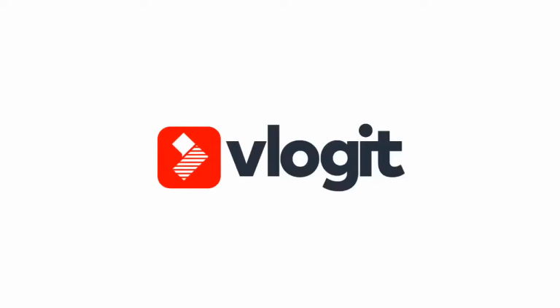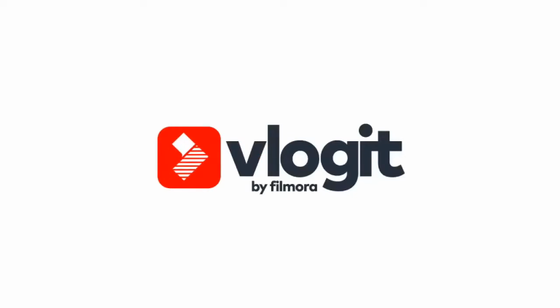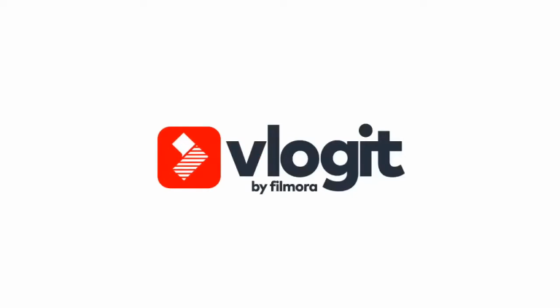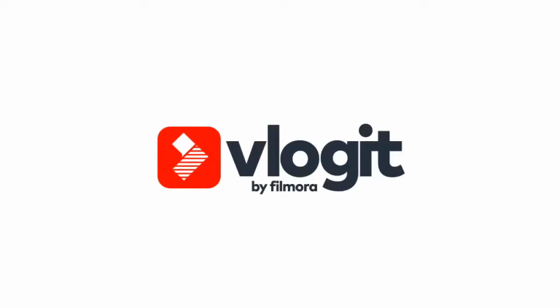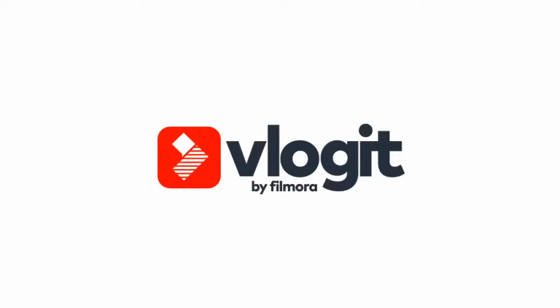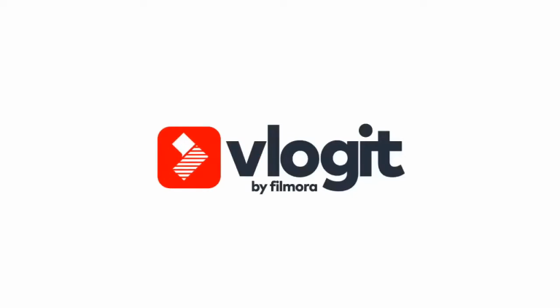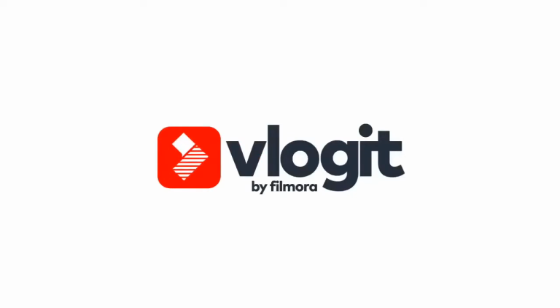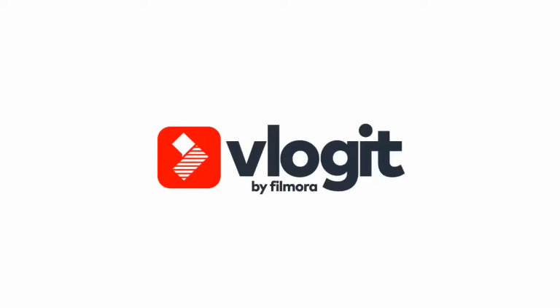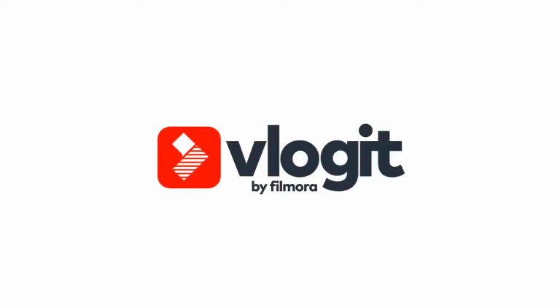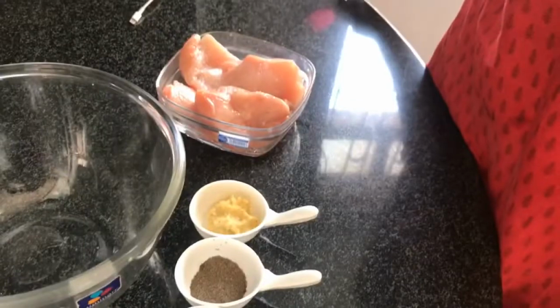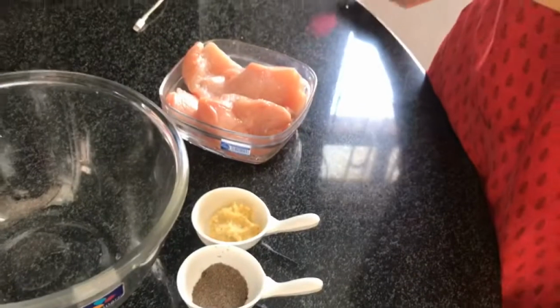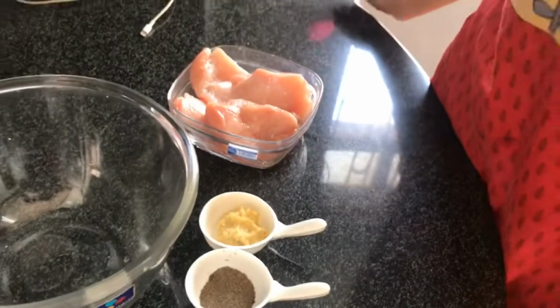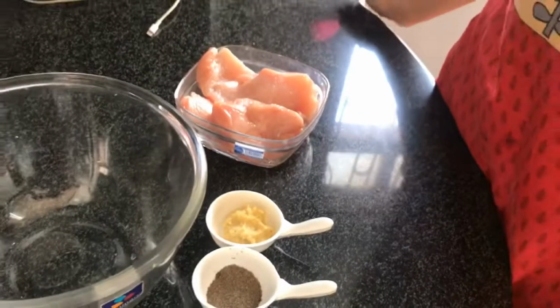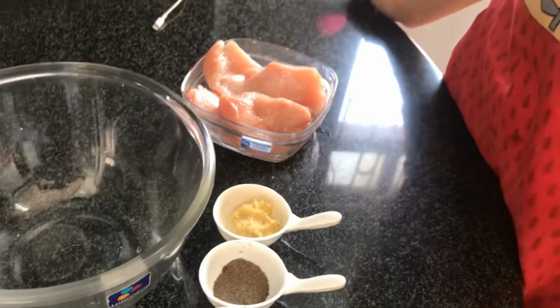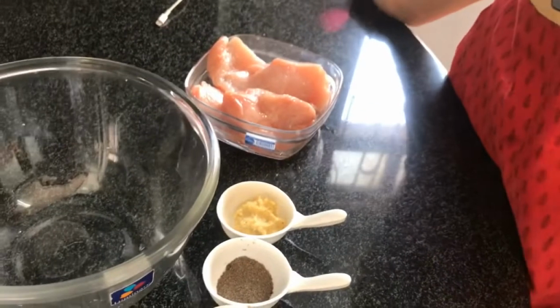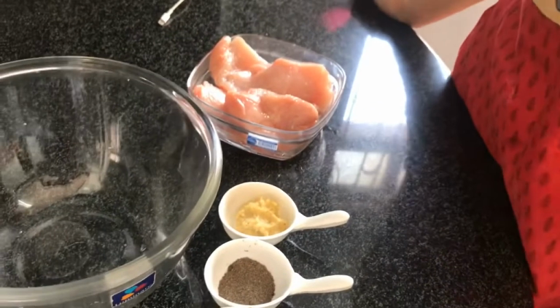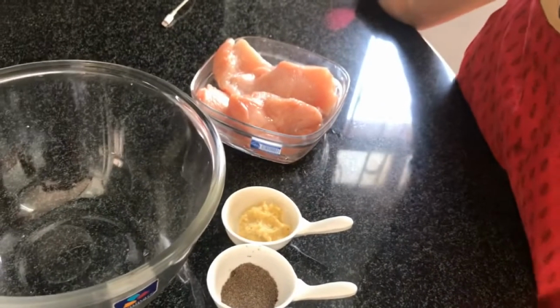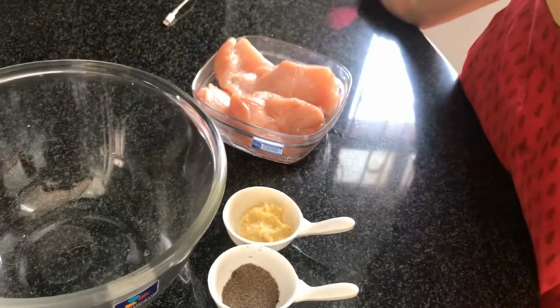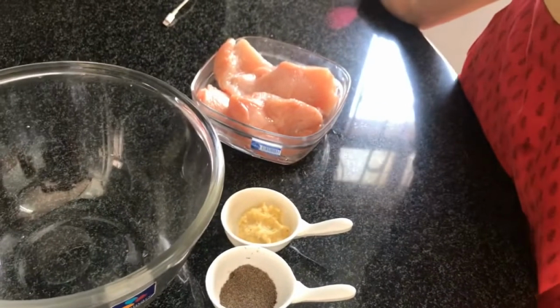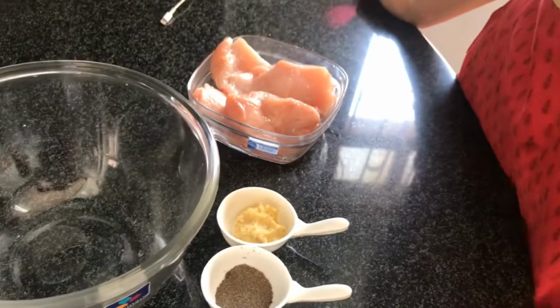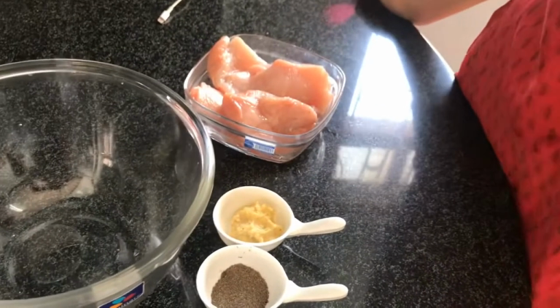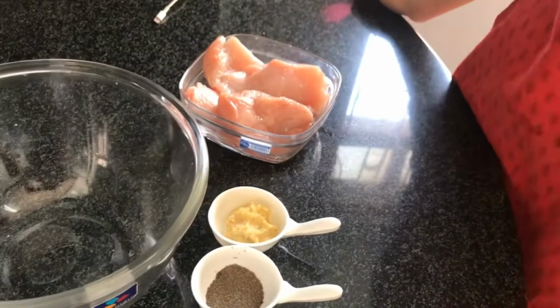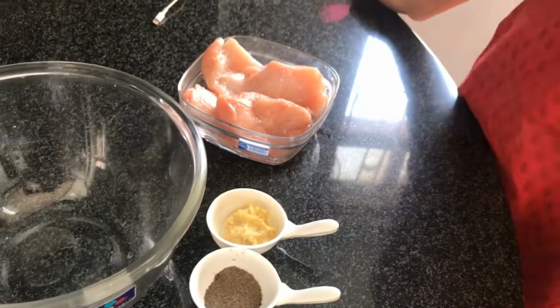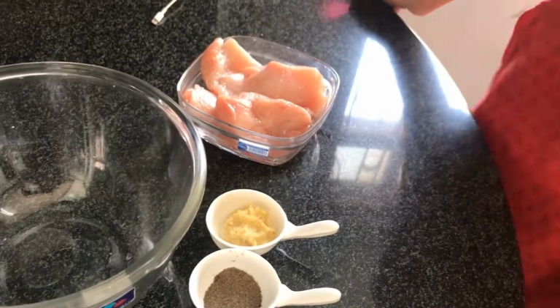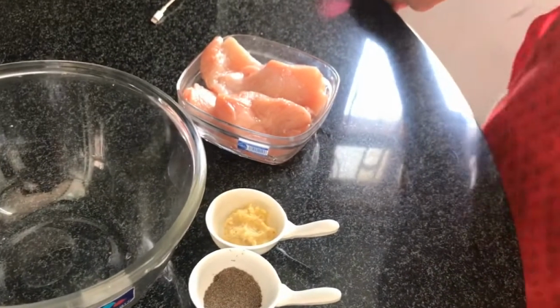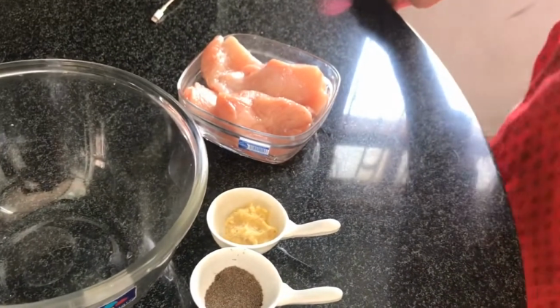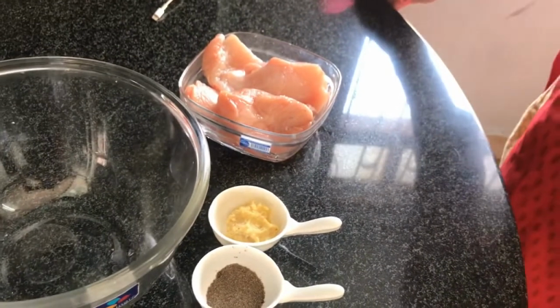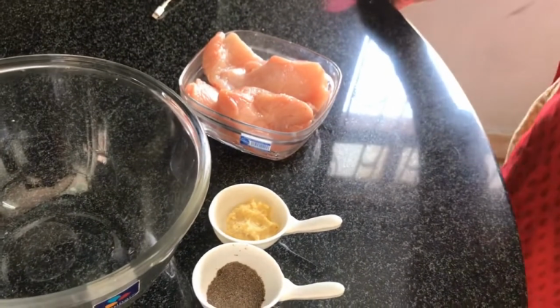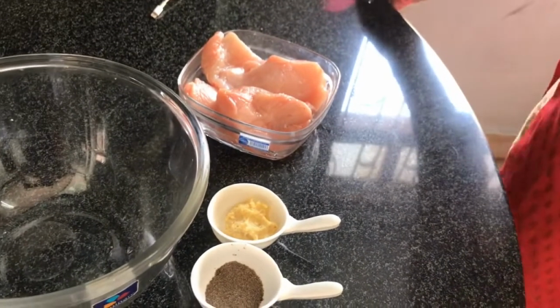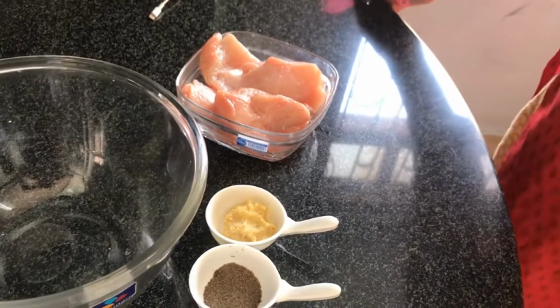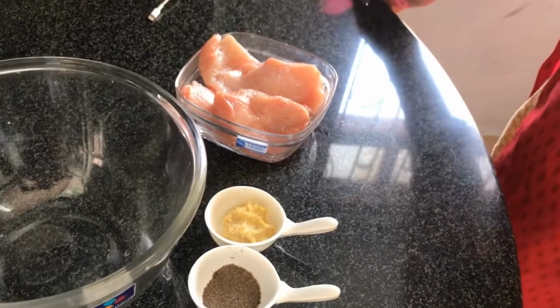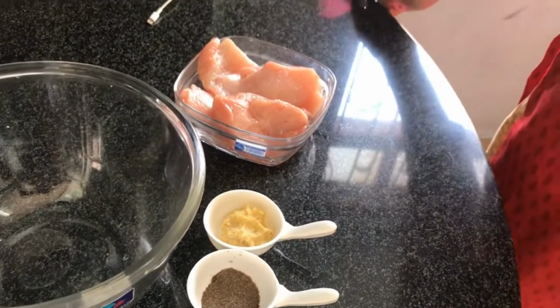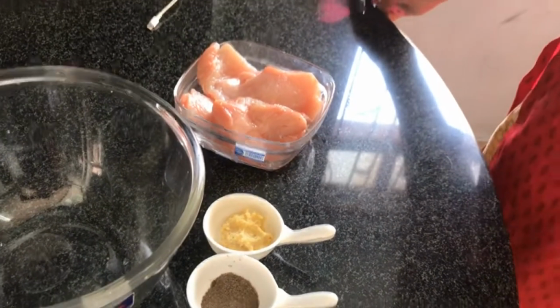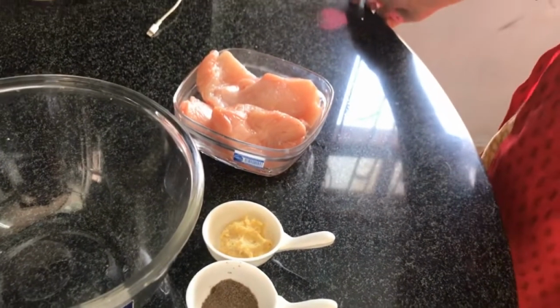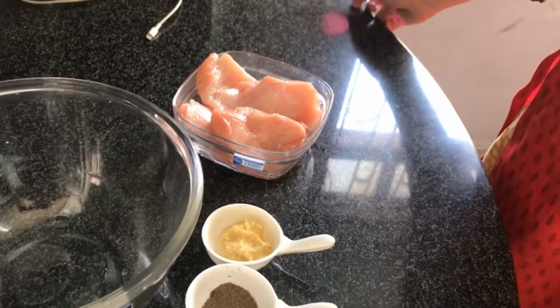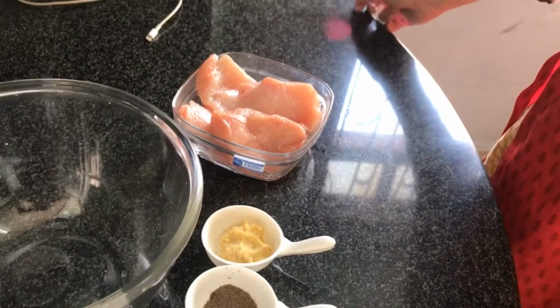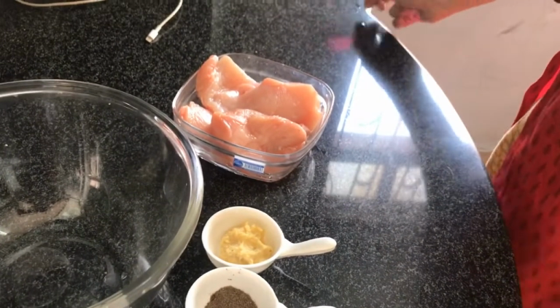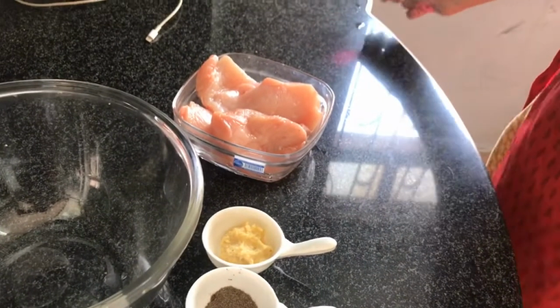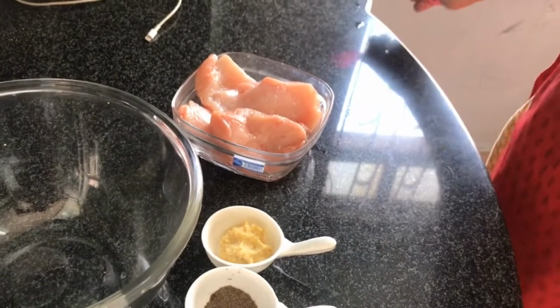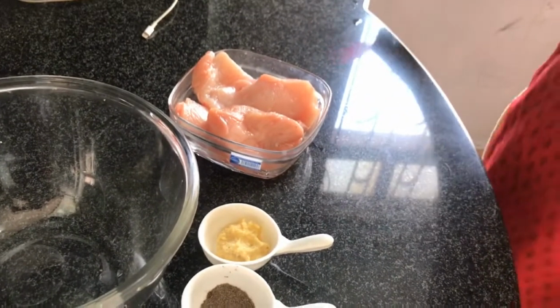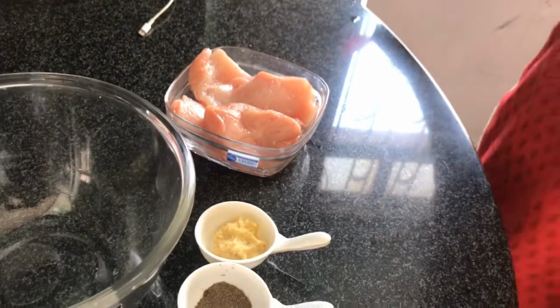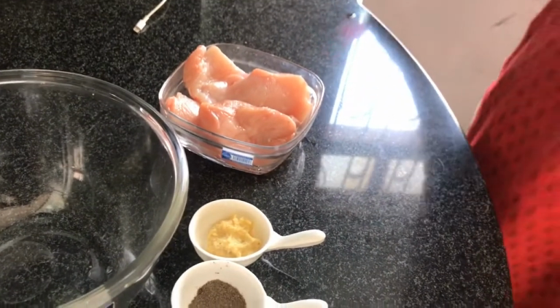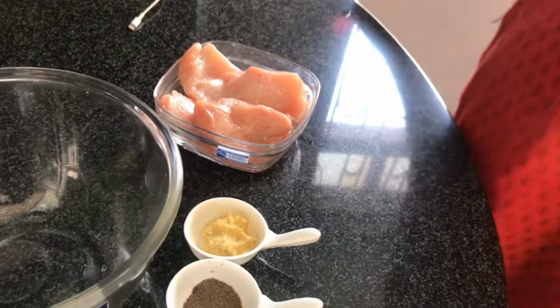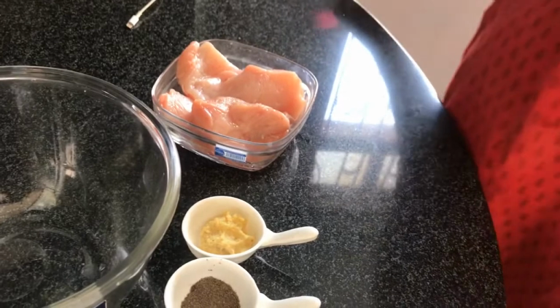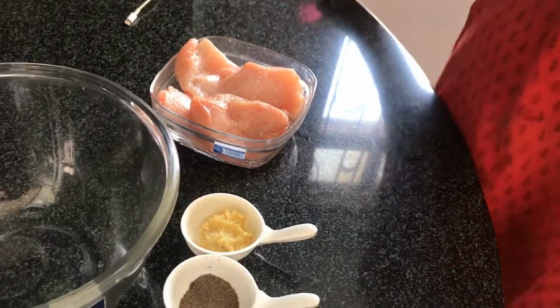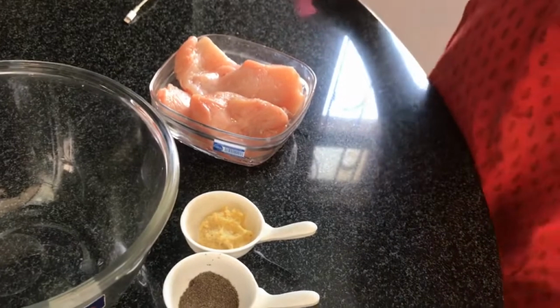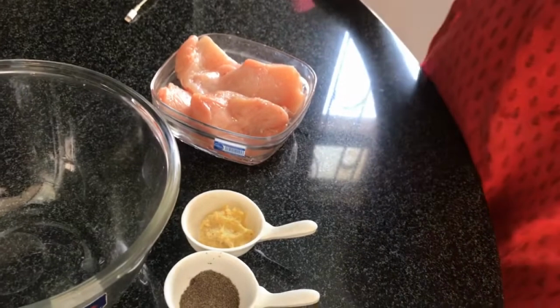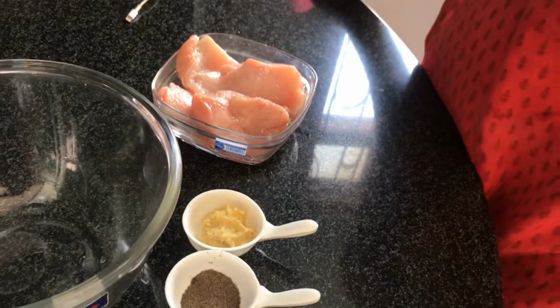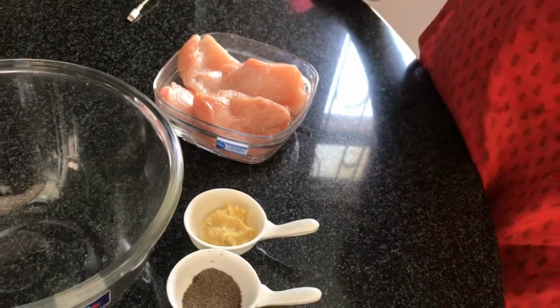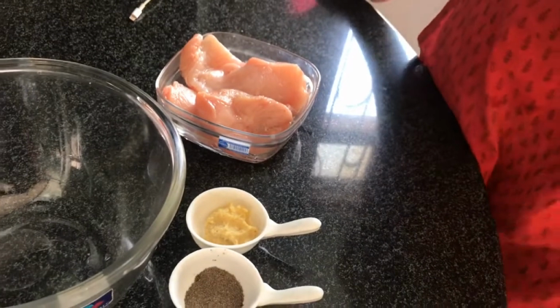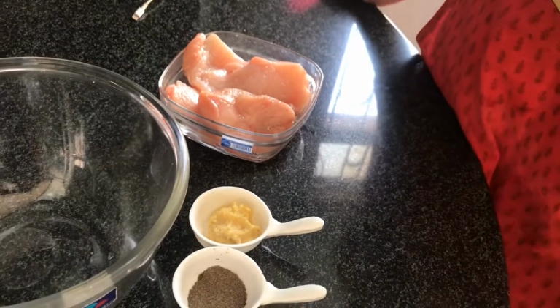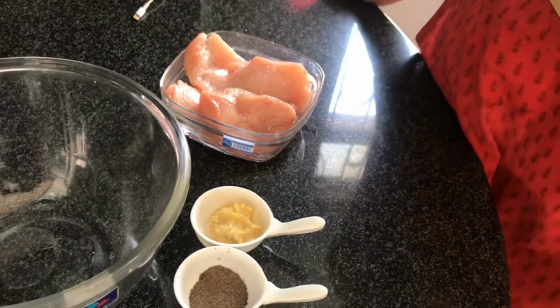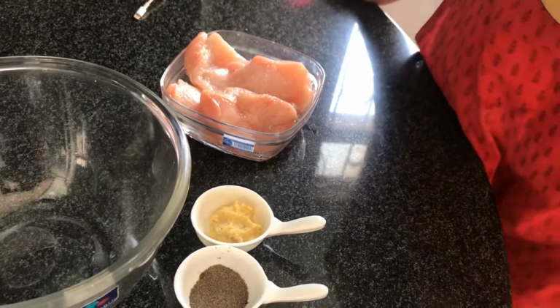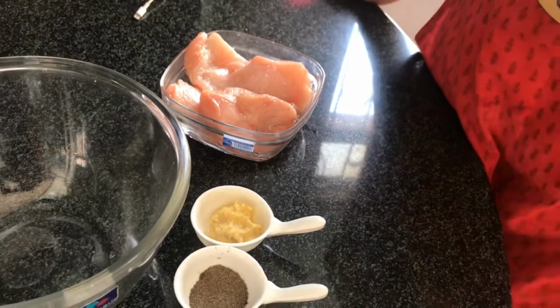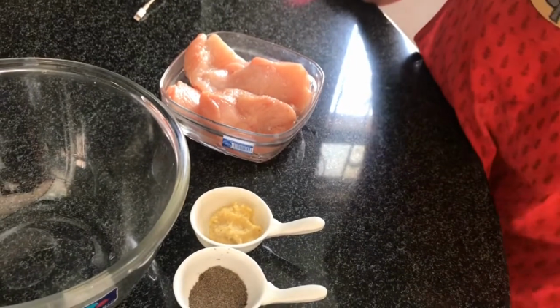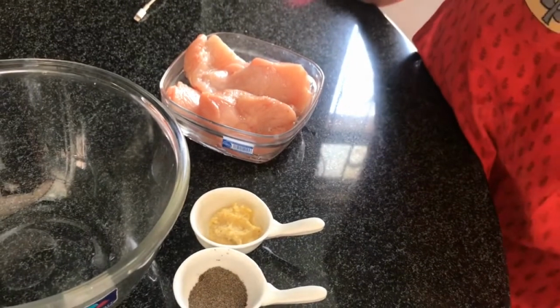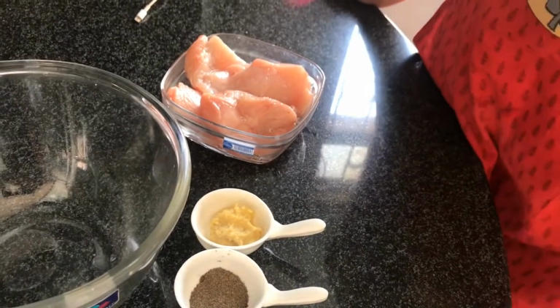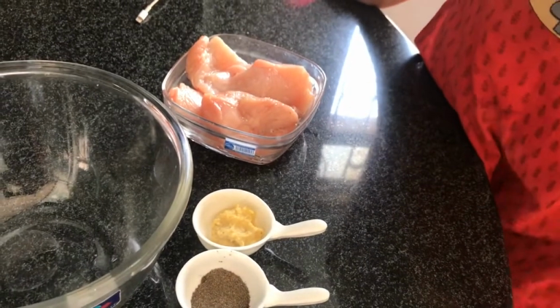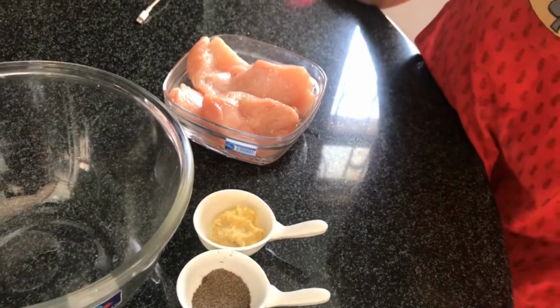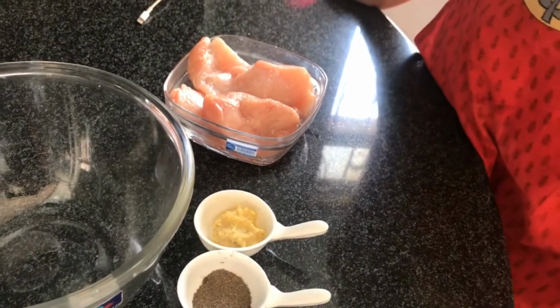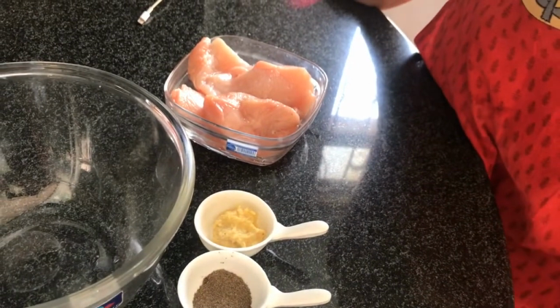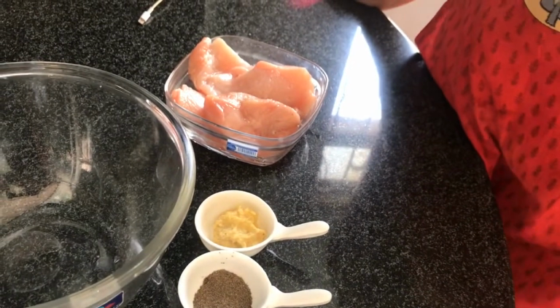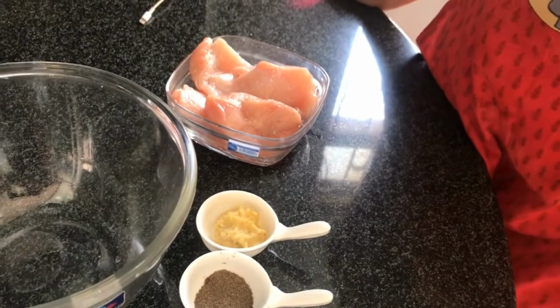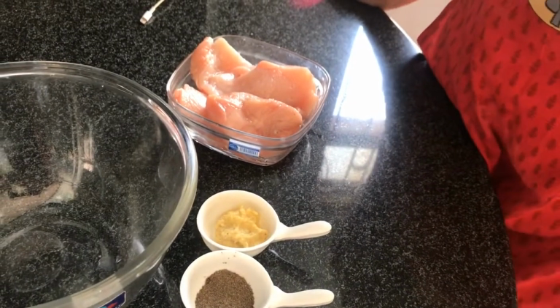Hello everyone. Assalamualaikum. Let's cook with a friend. Today we are making stuffed chicken breast.